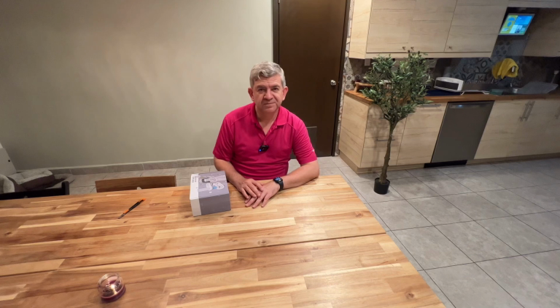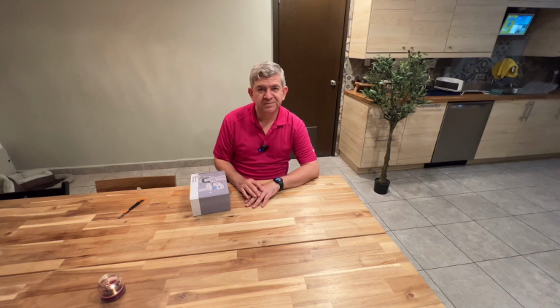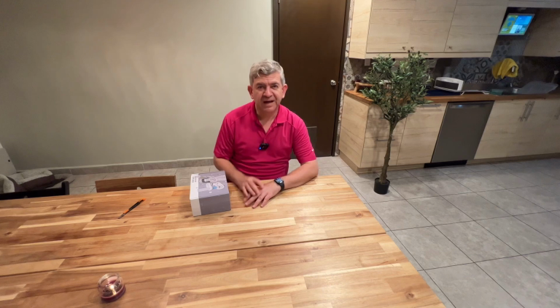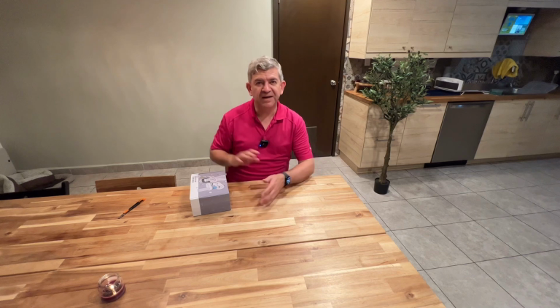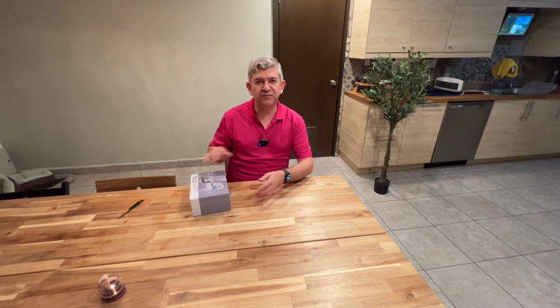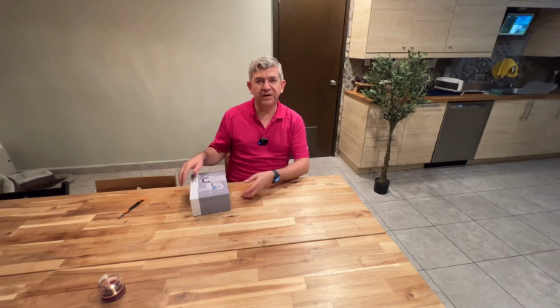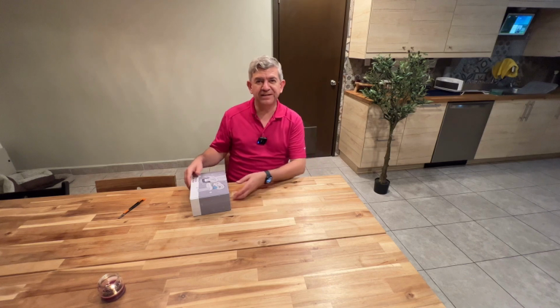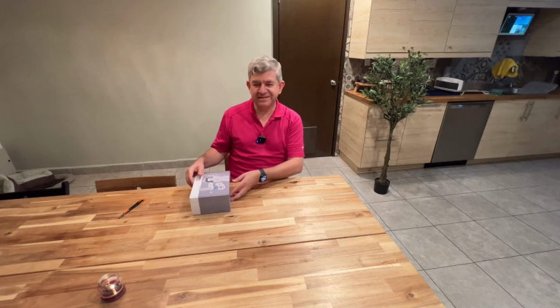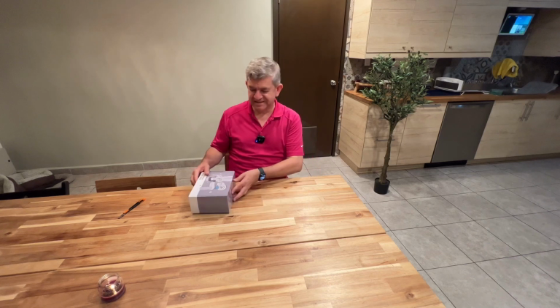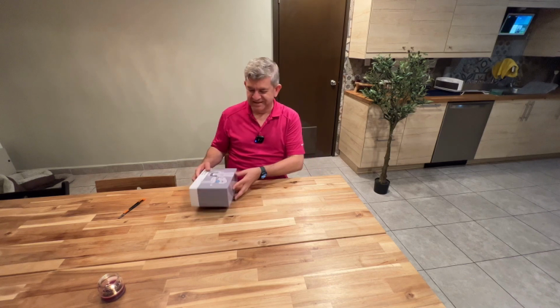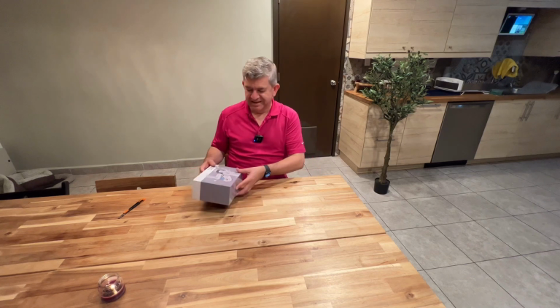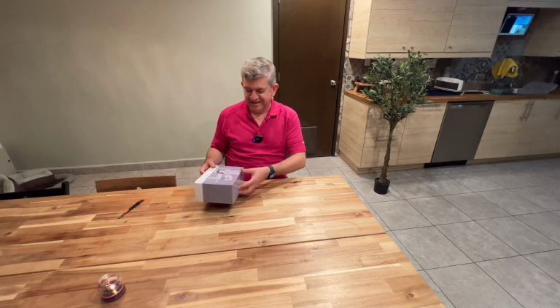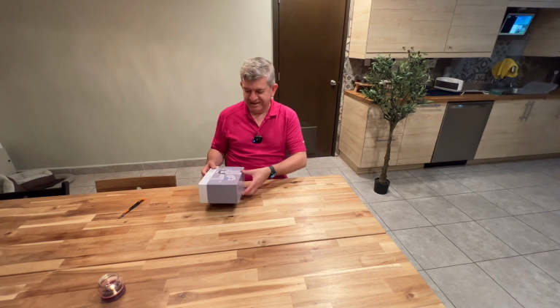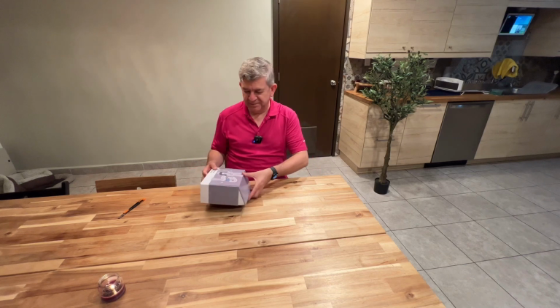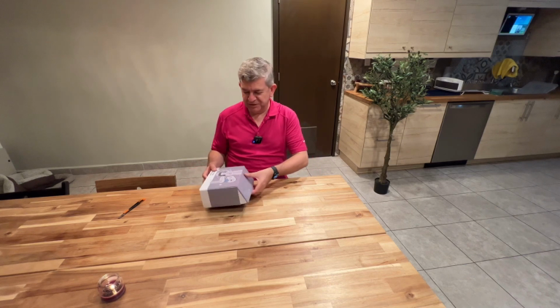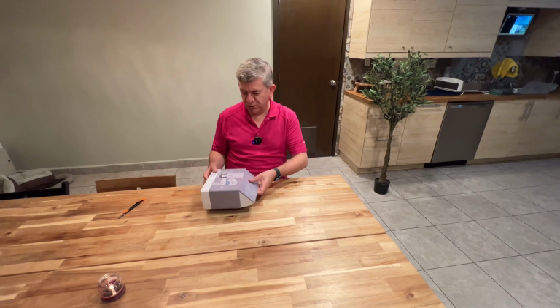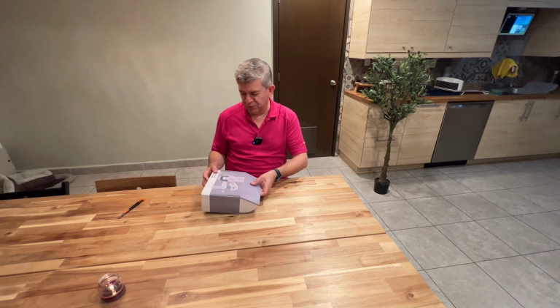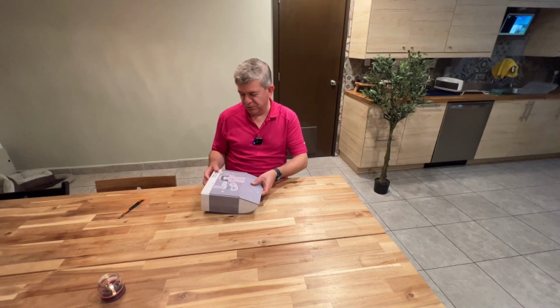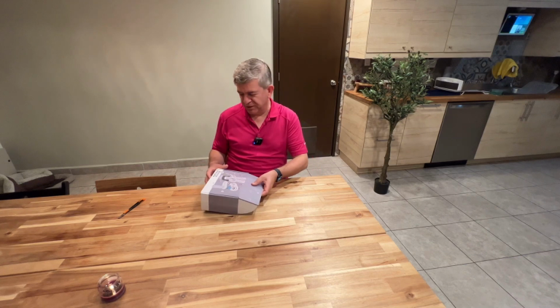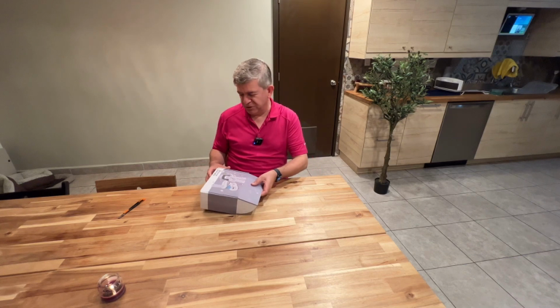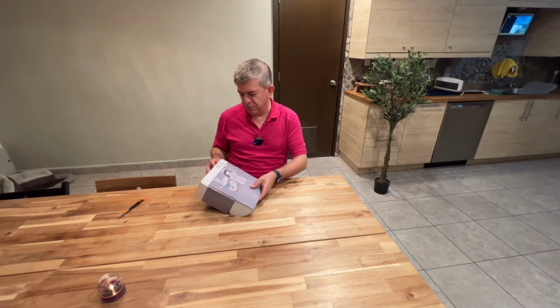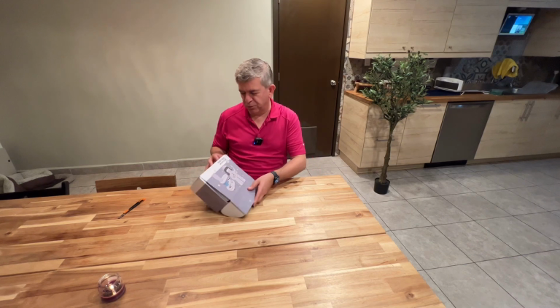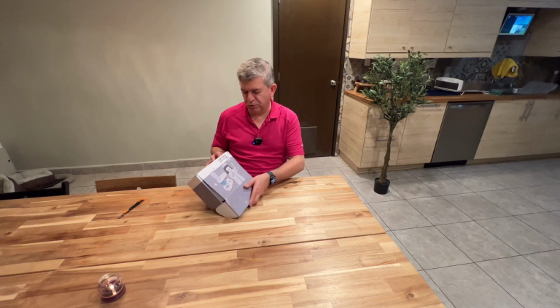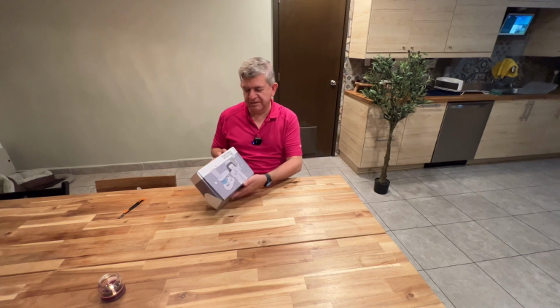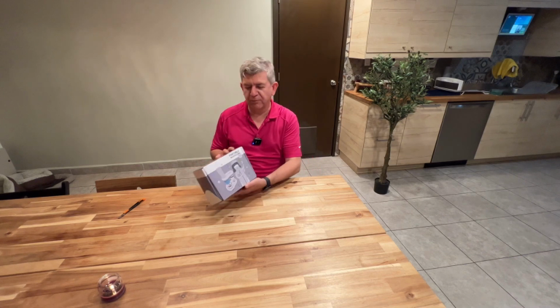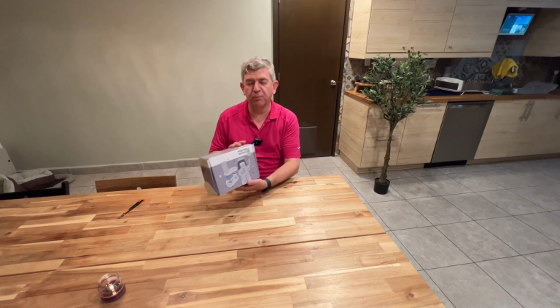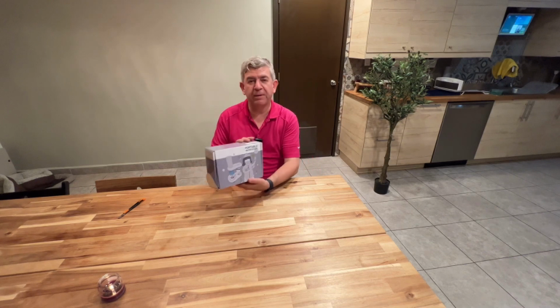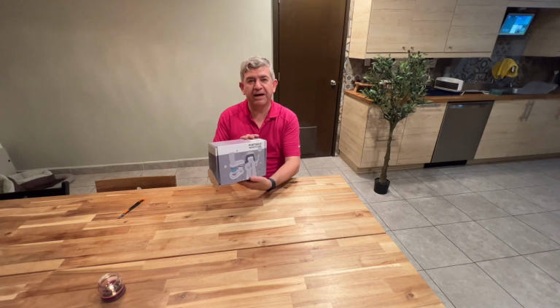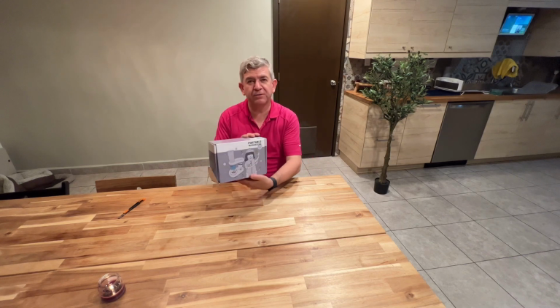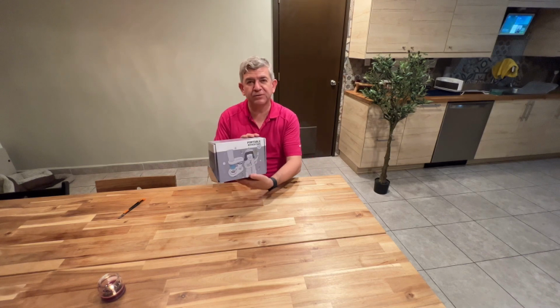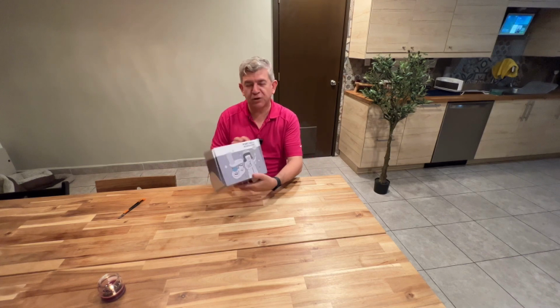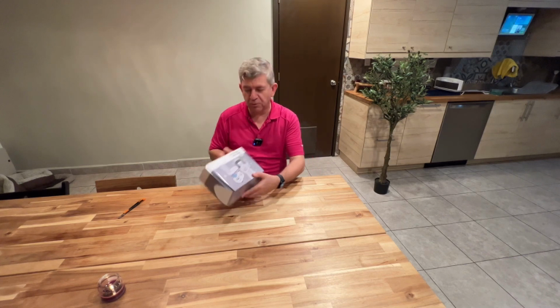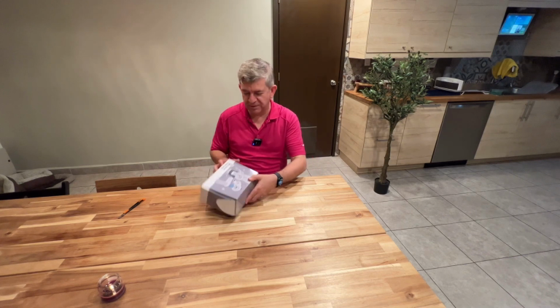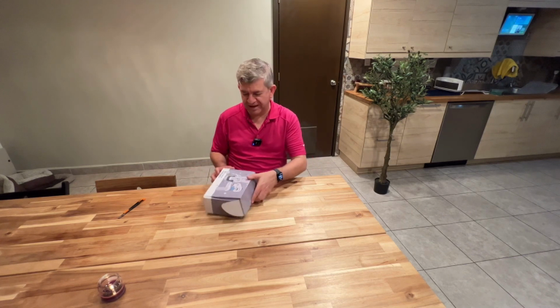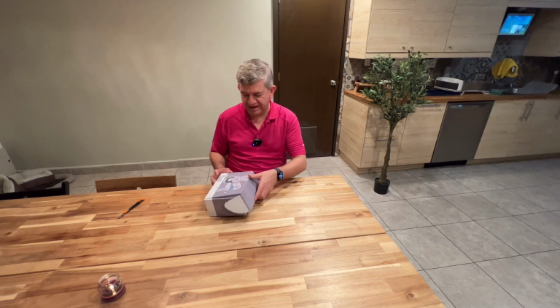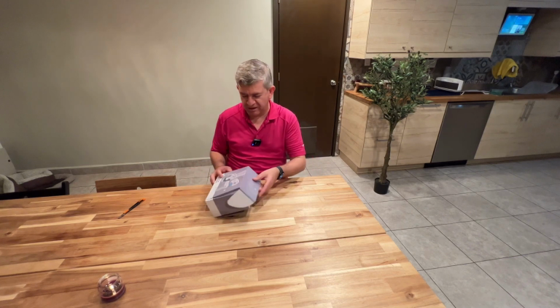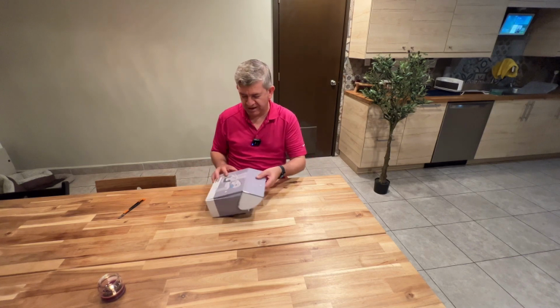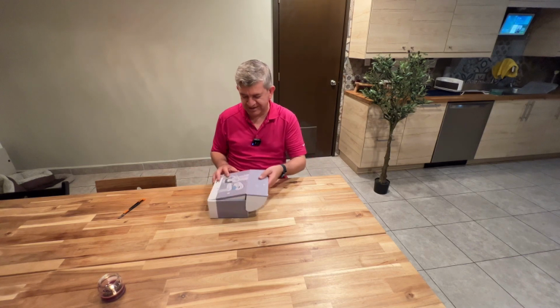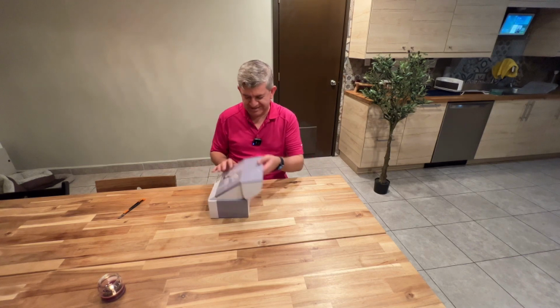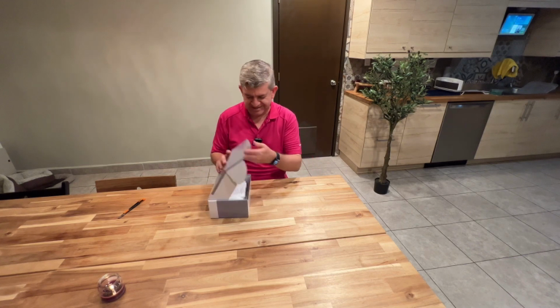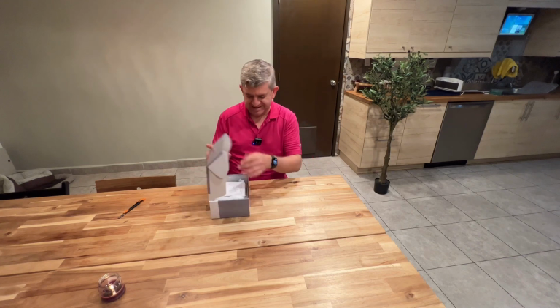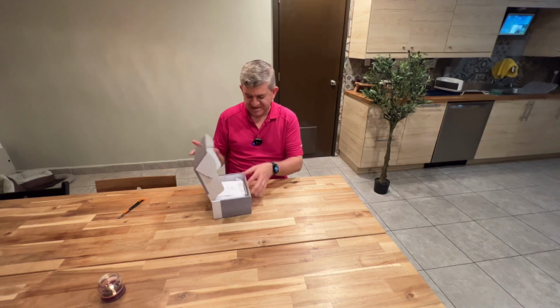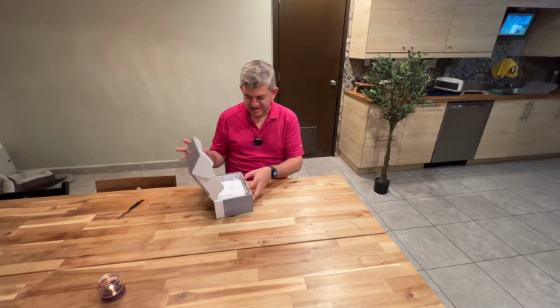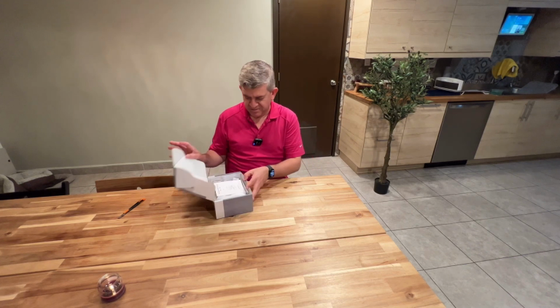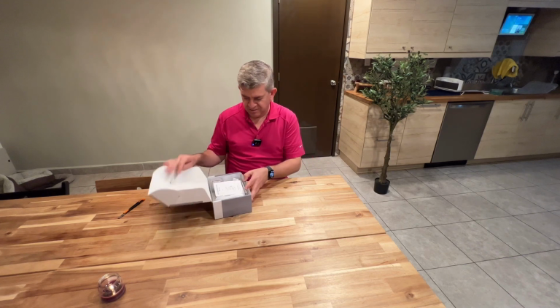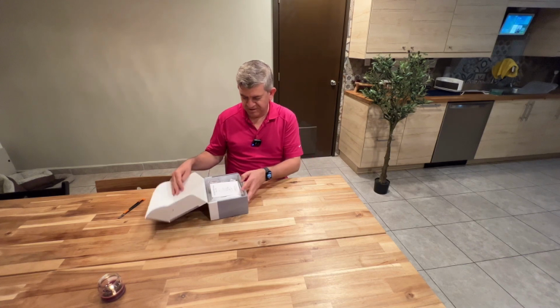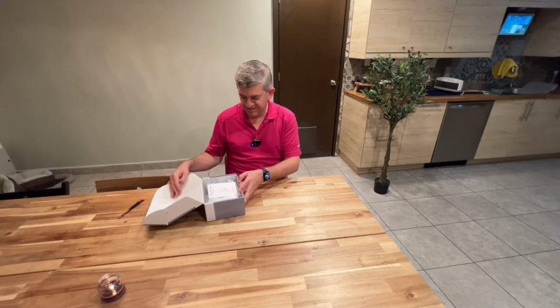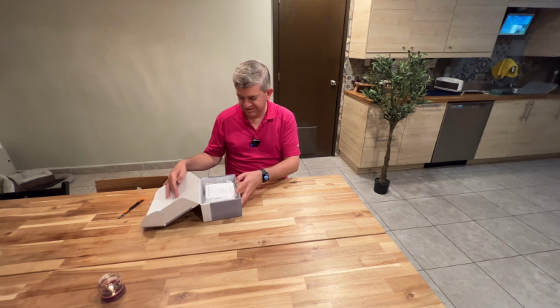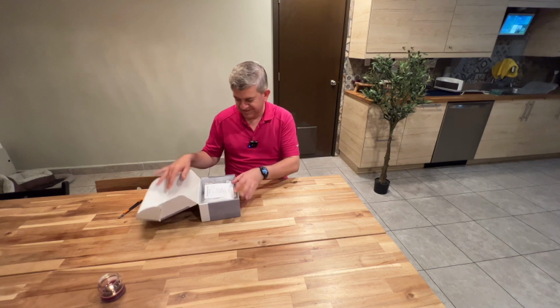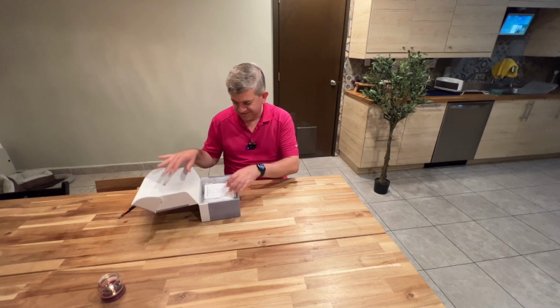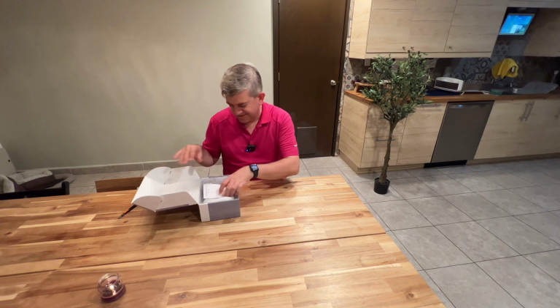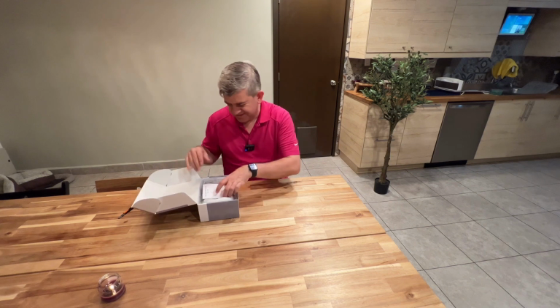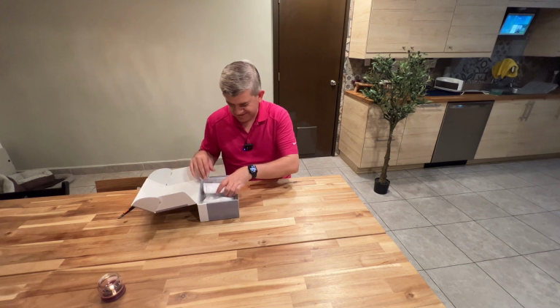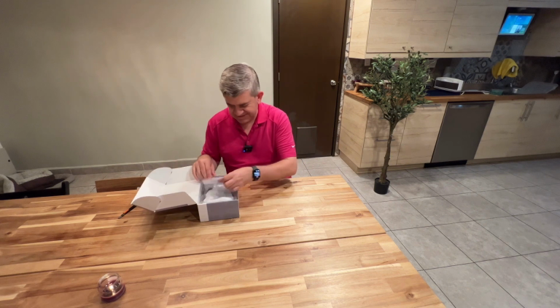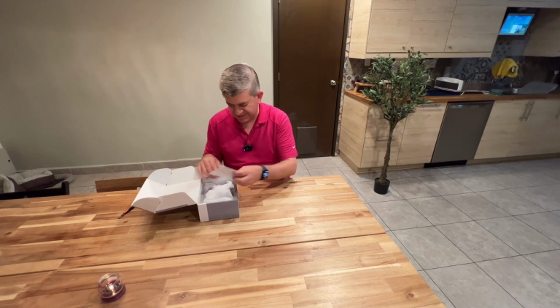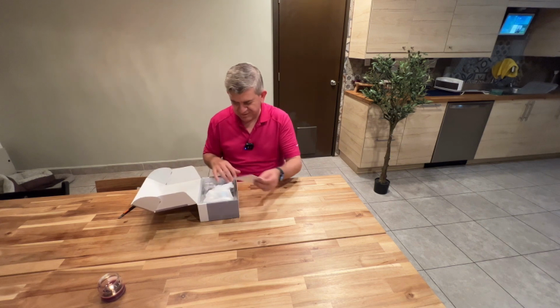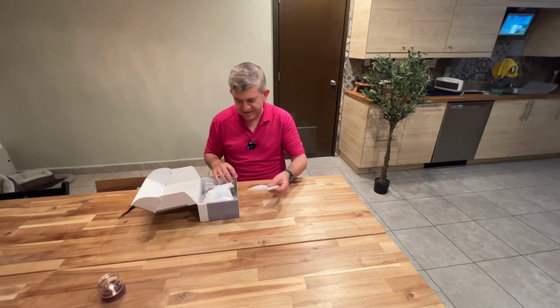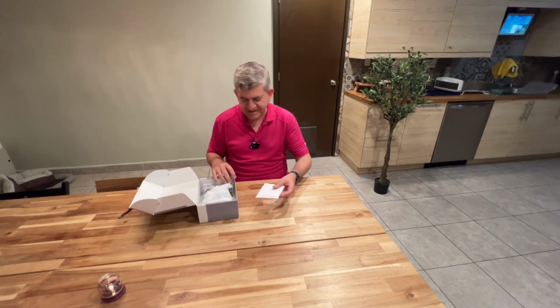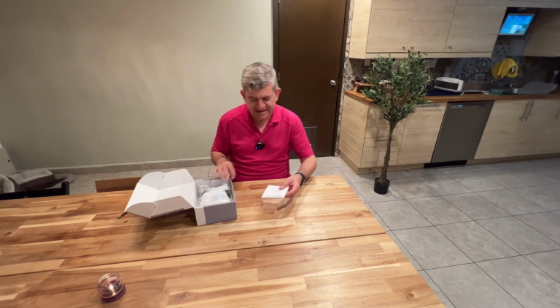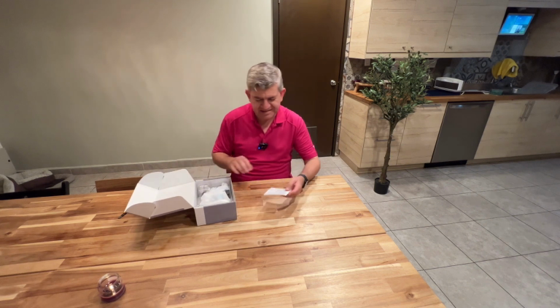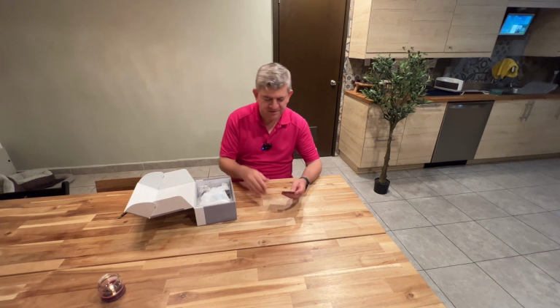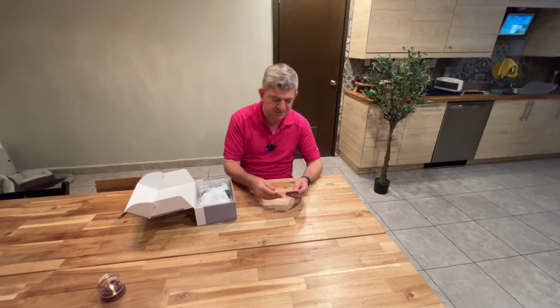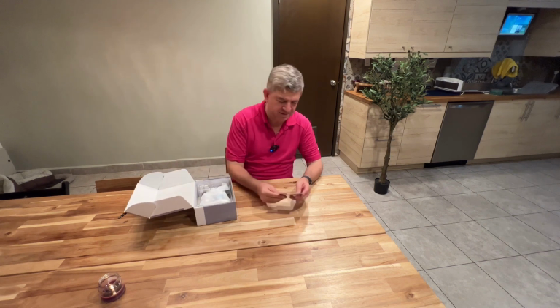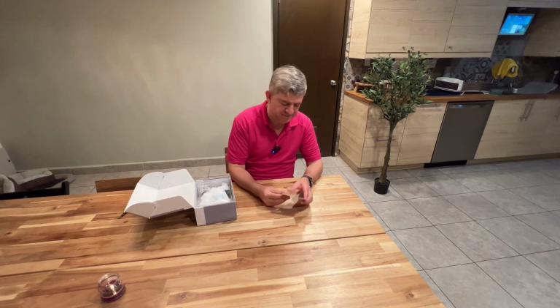Hi friends! Let me show you the new portable microscope that I got. This is really nice equipment.